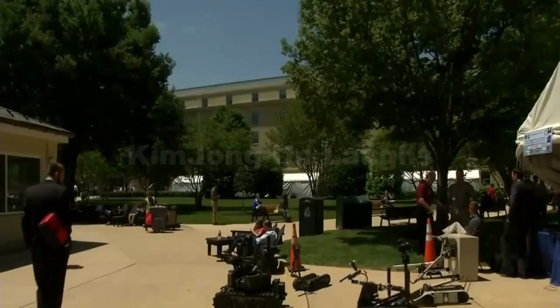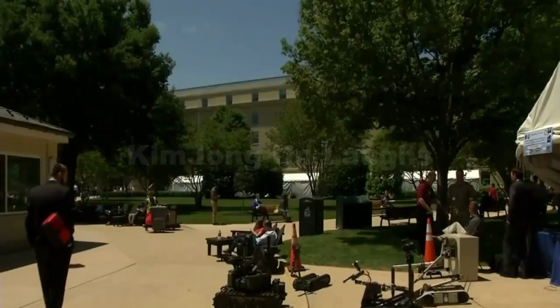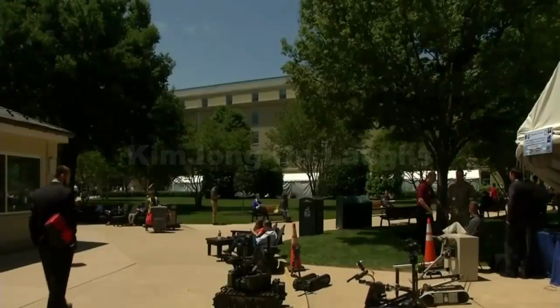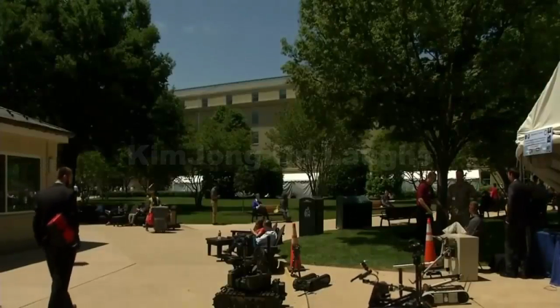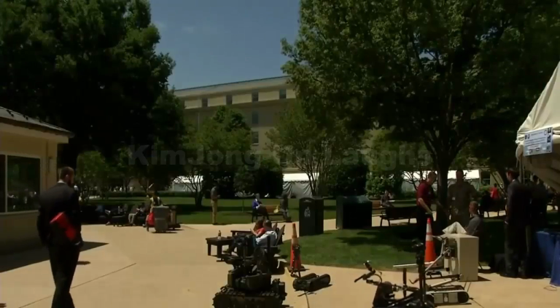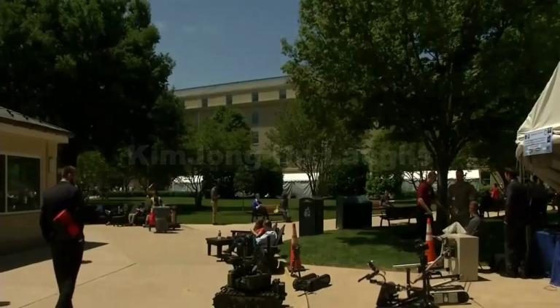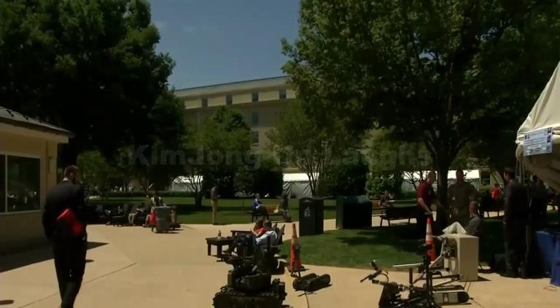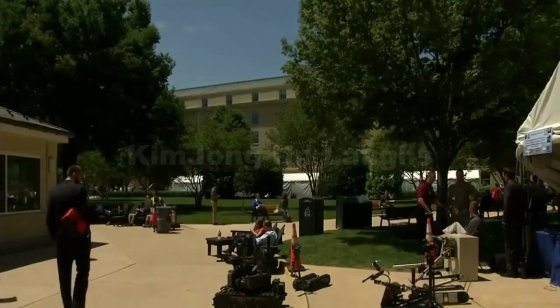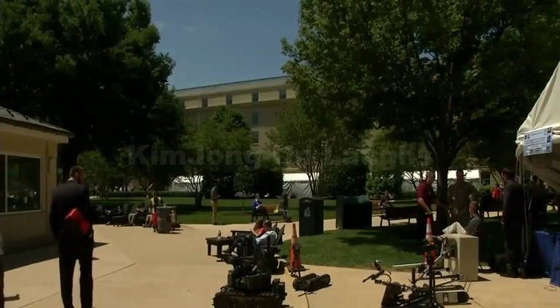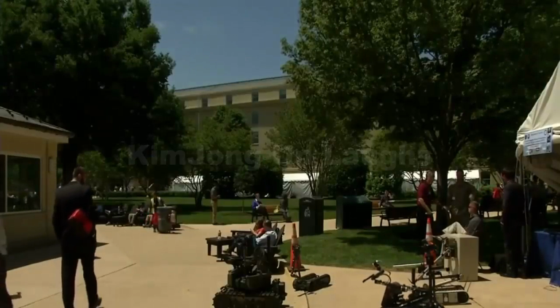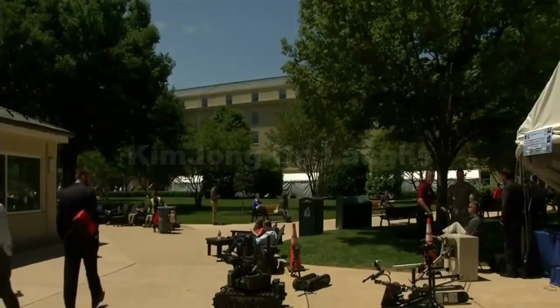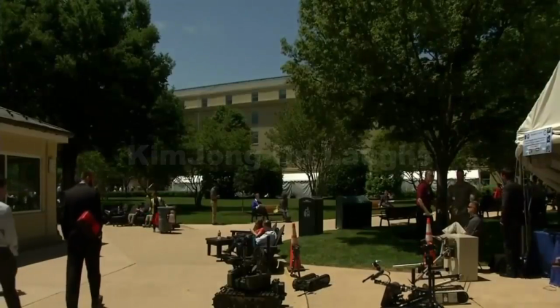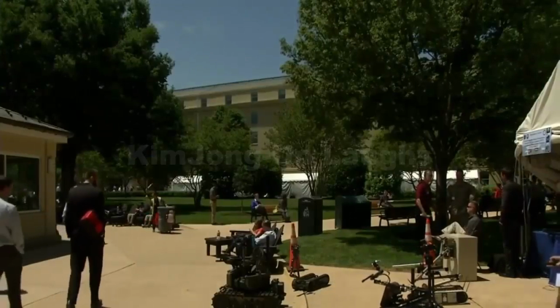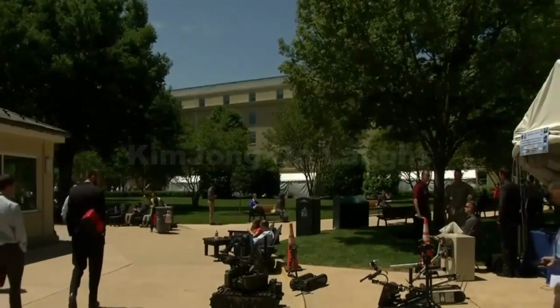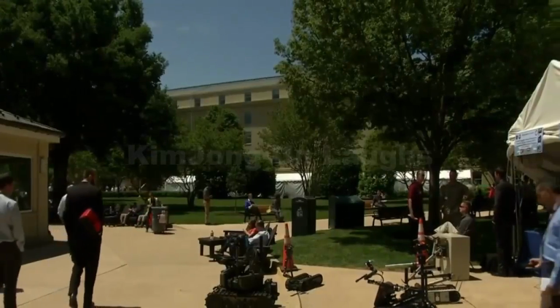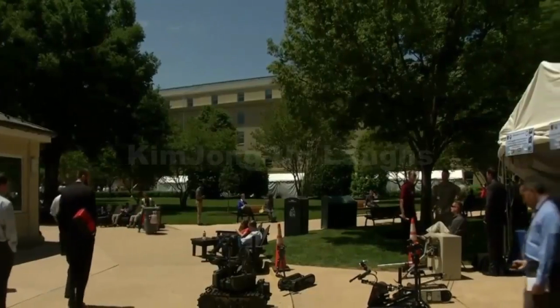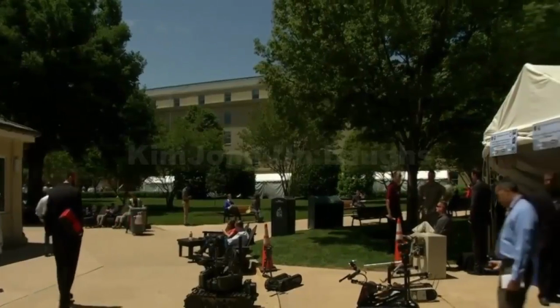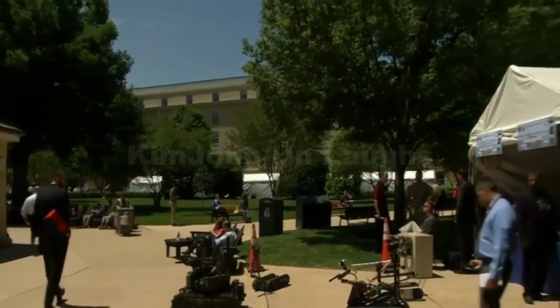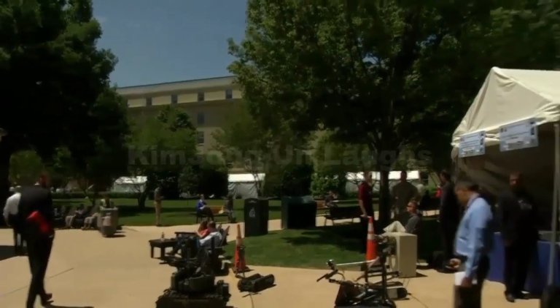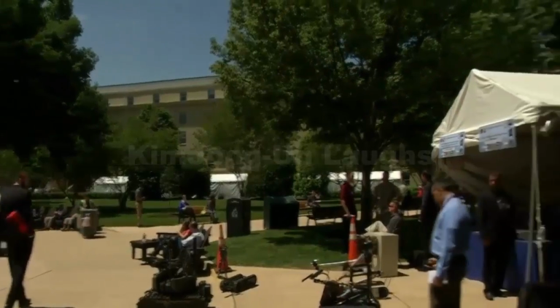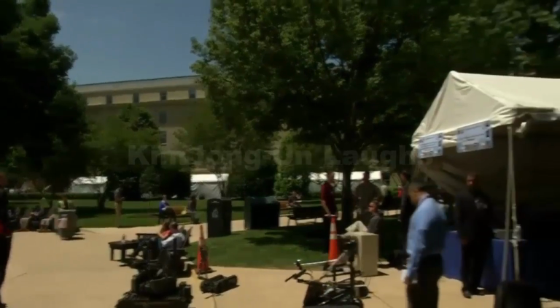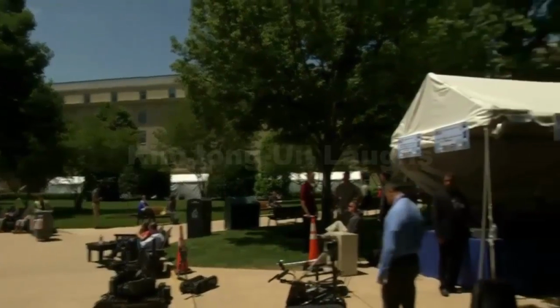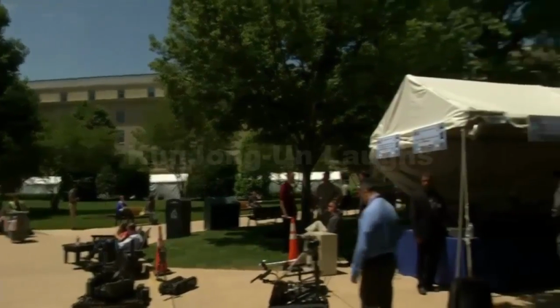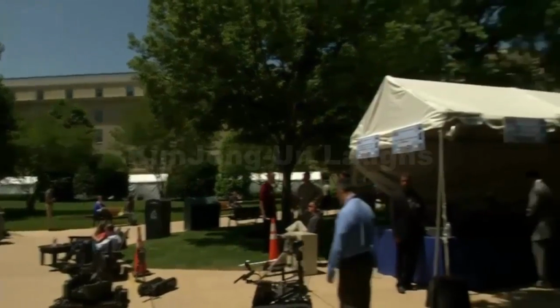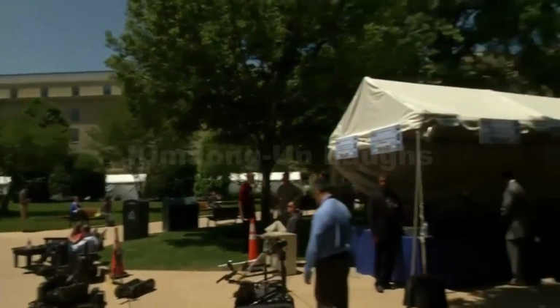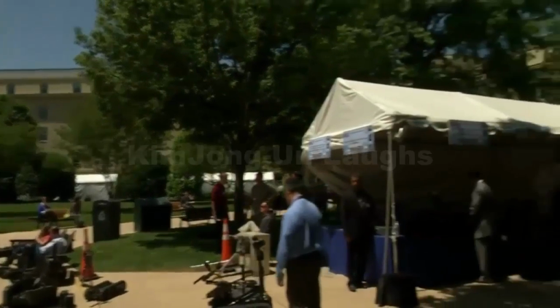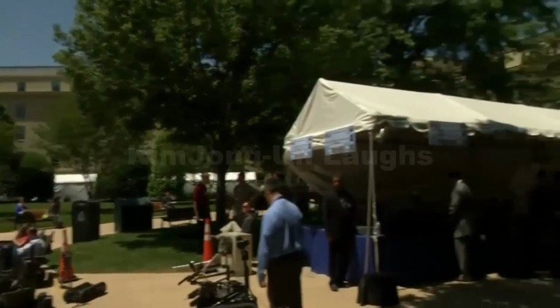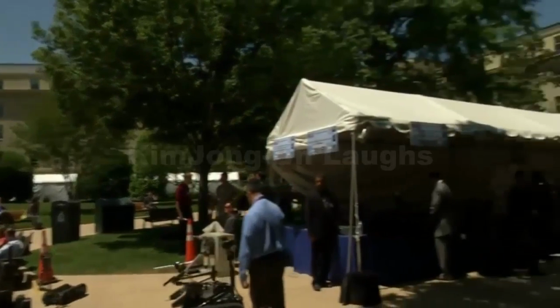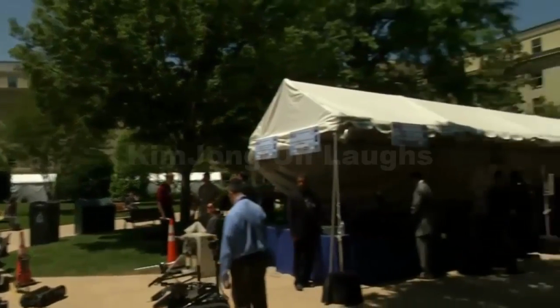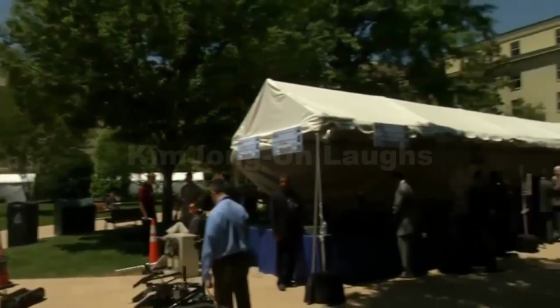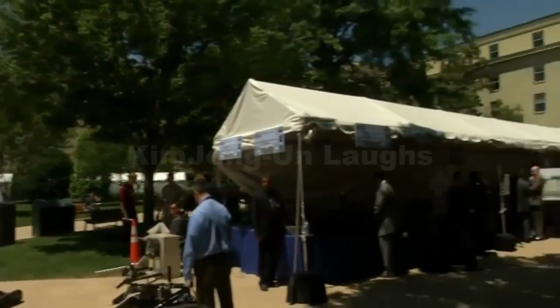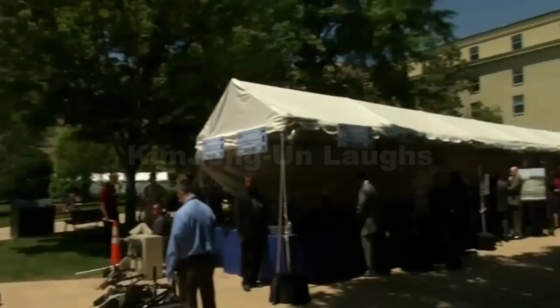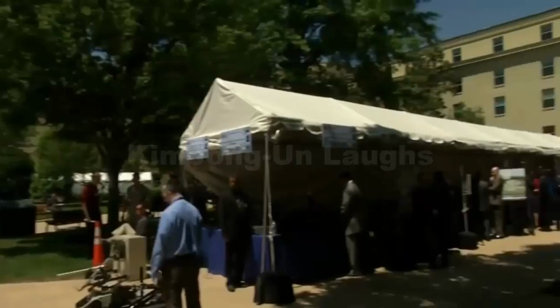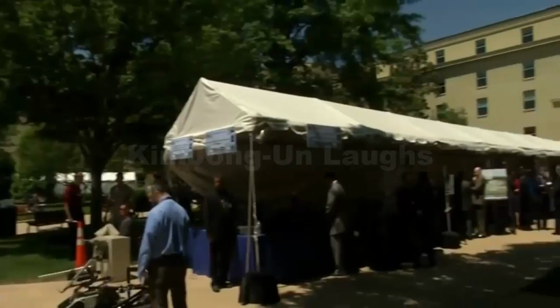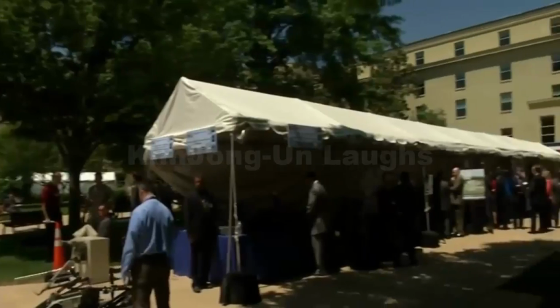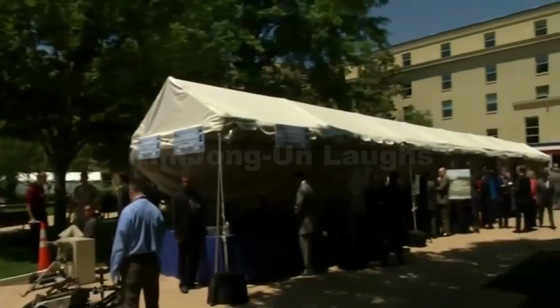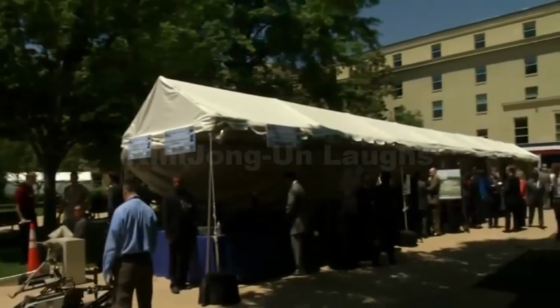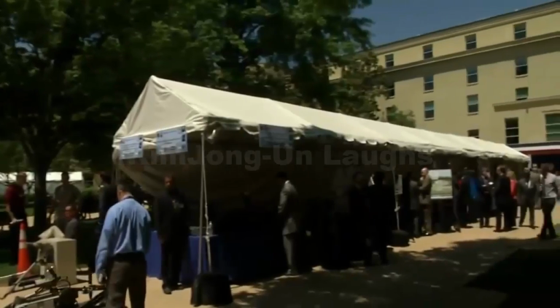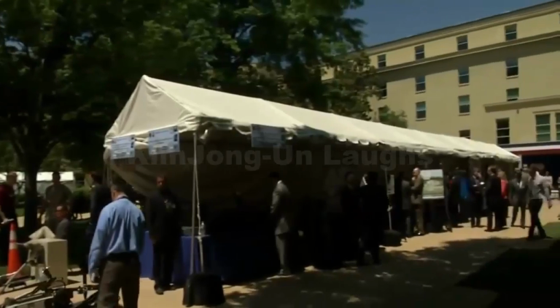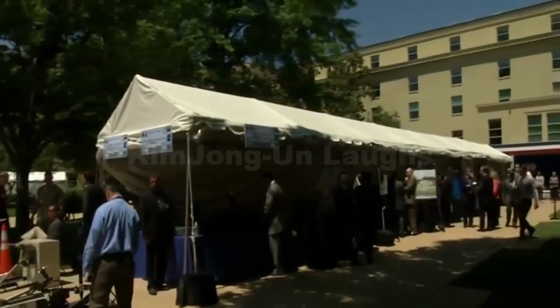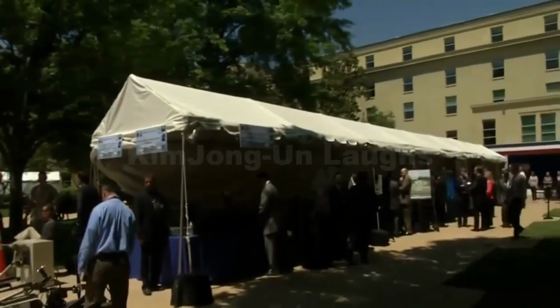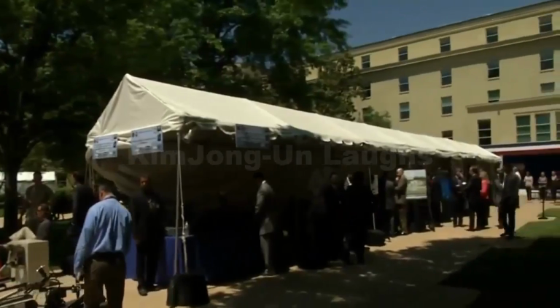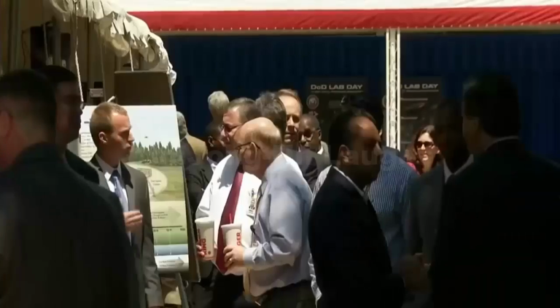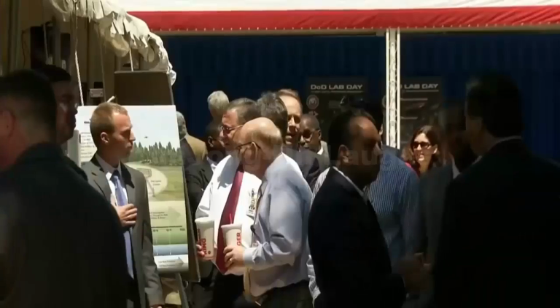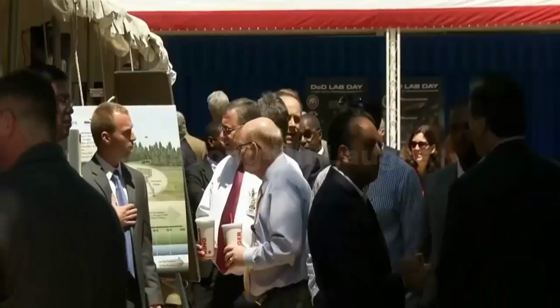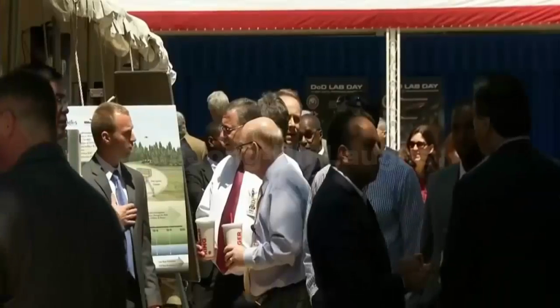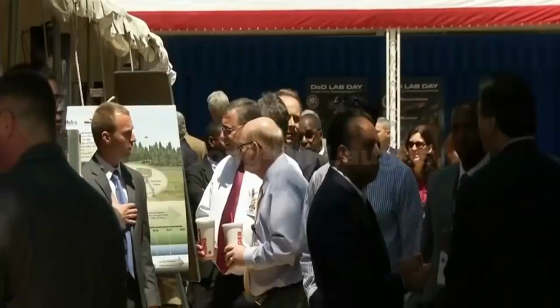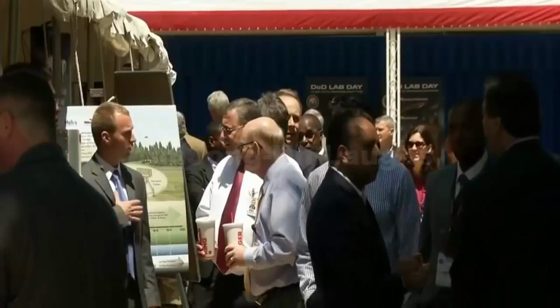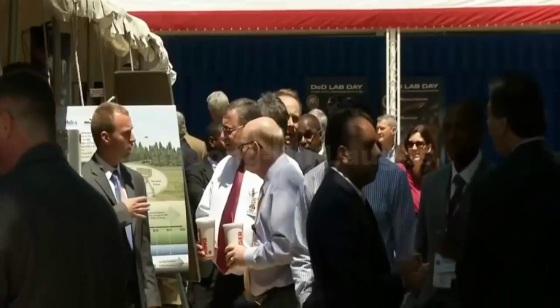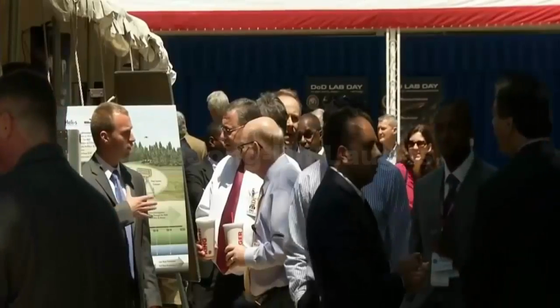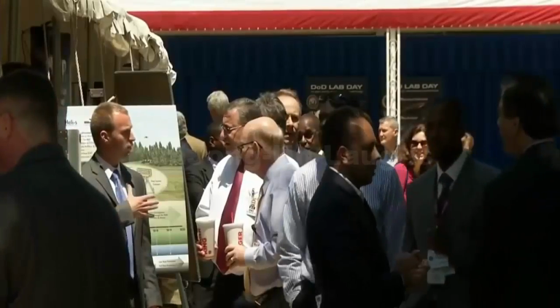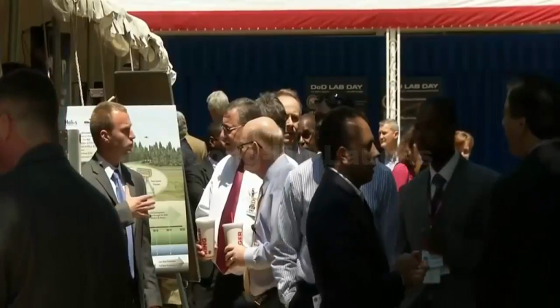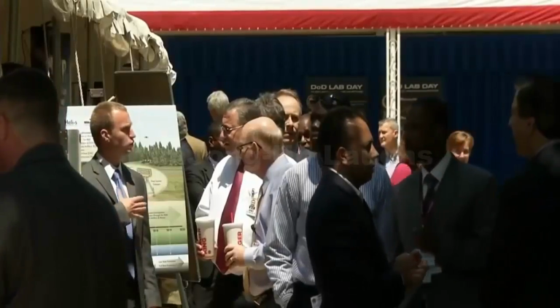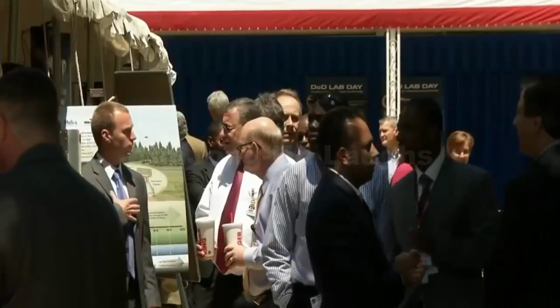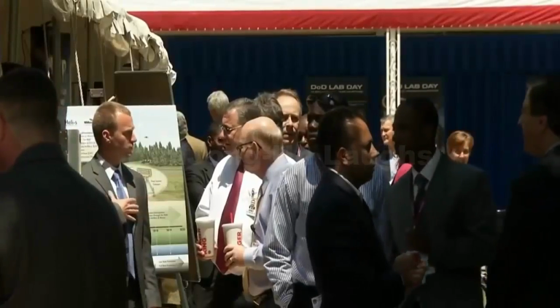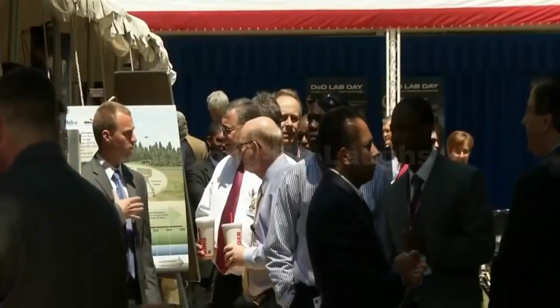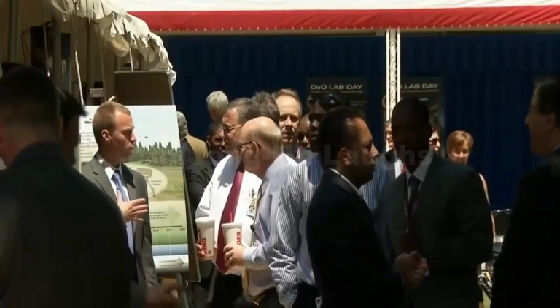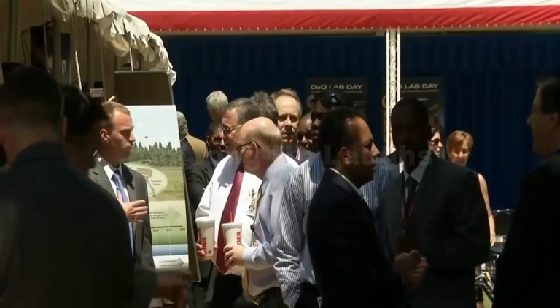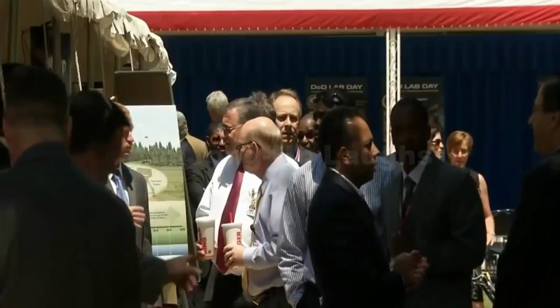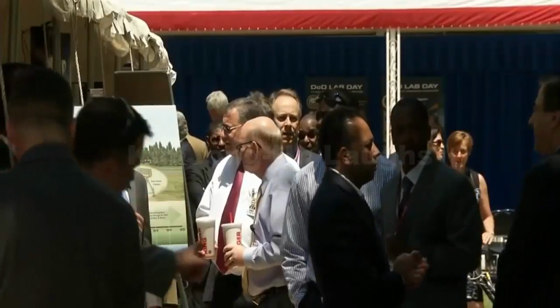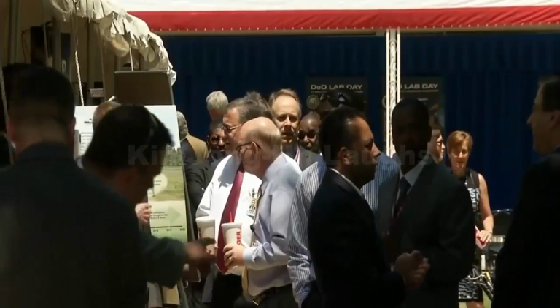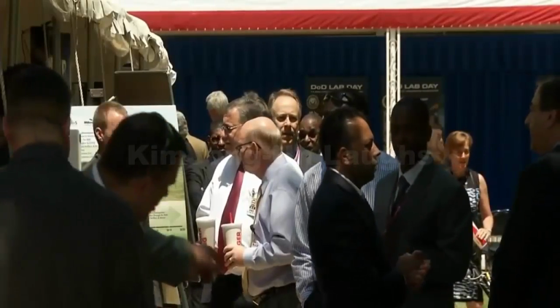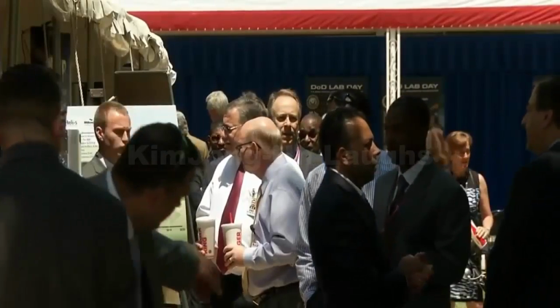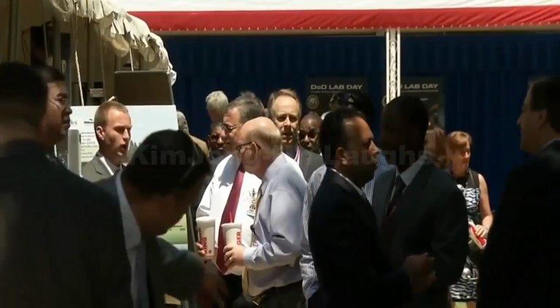The mission to protect Americans at home and overseas is never-ending, and for defense technology developers, so are the possibilities.